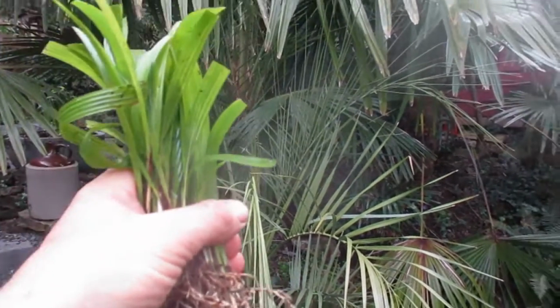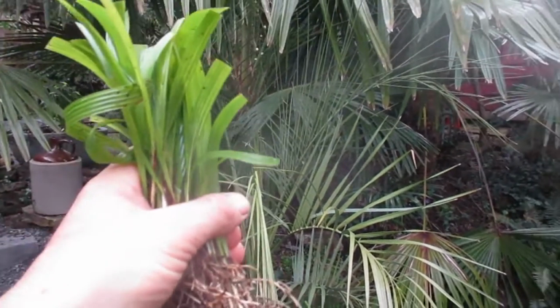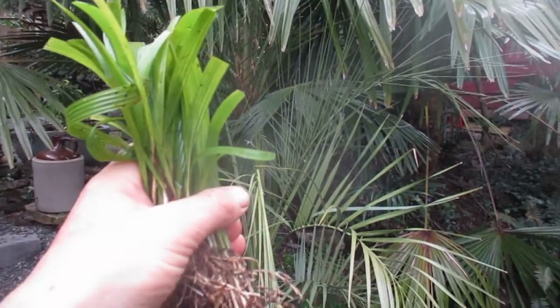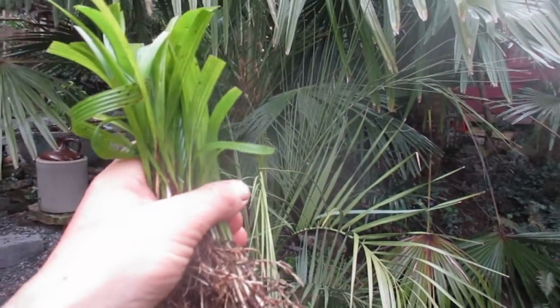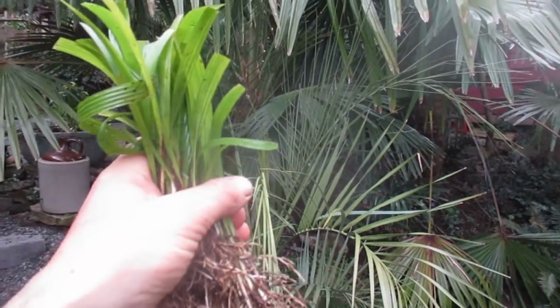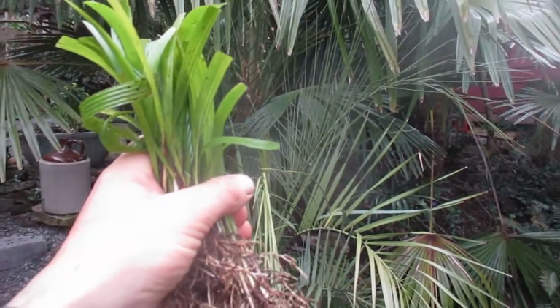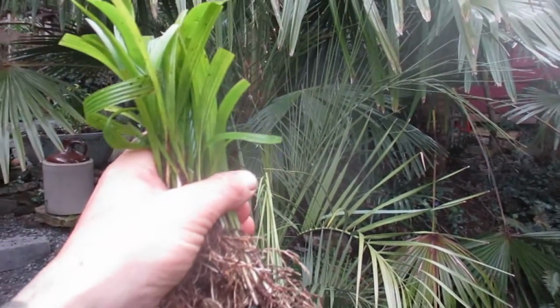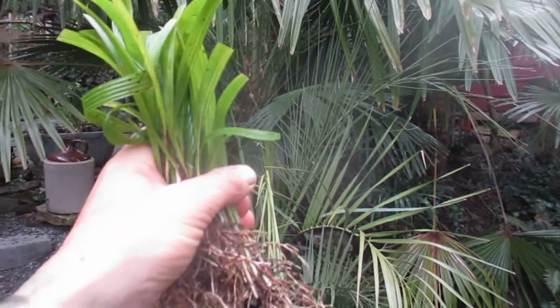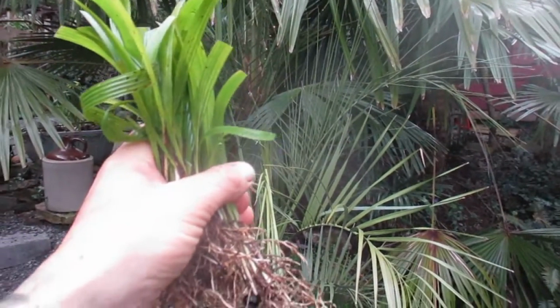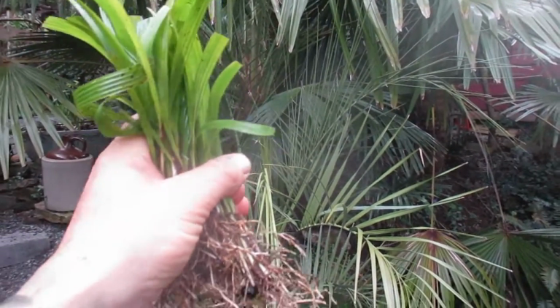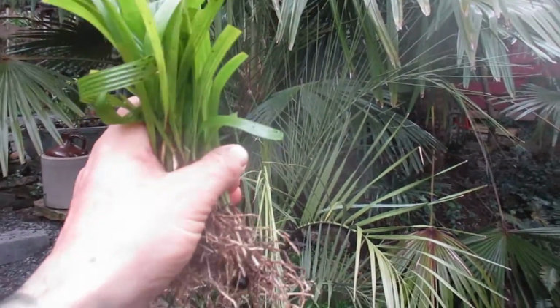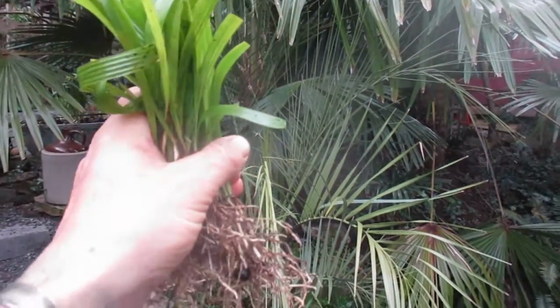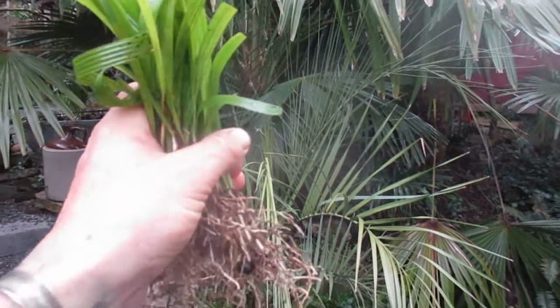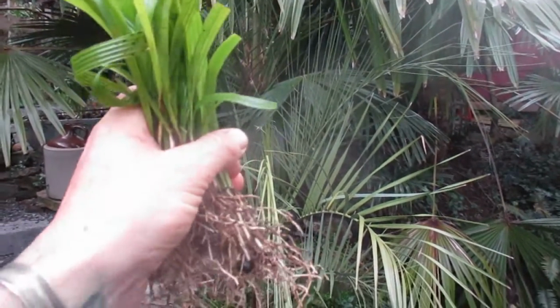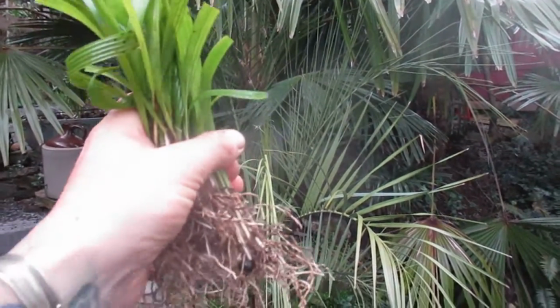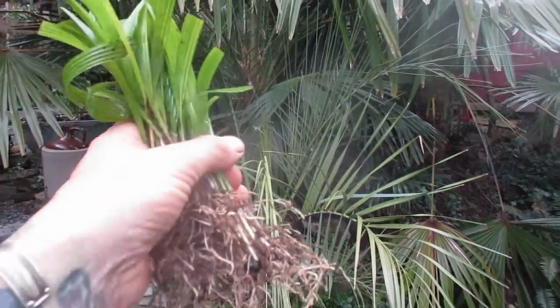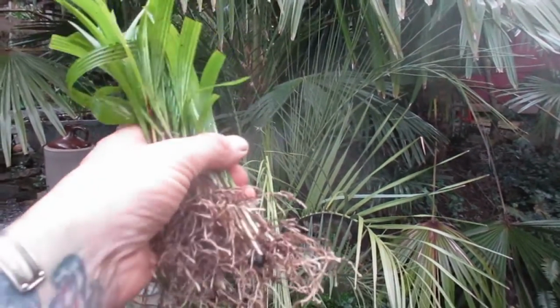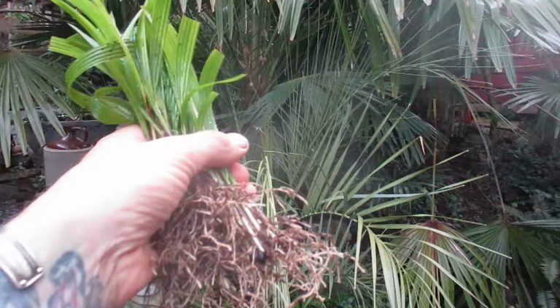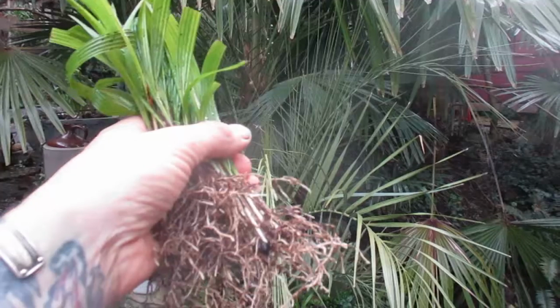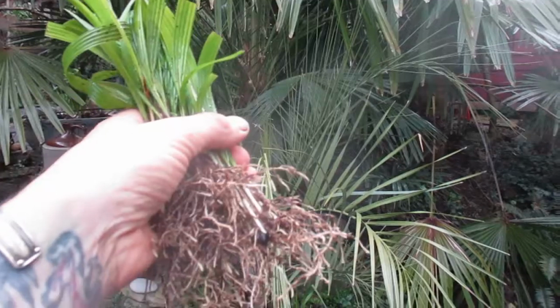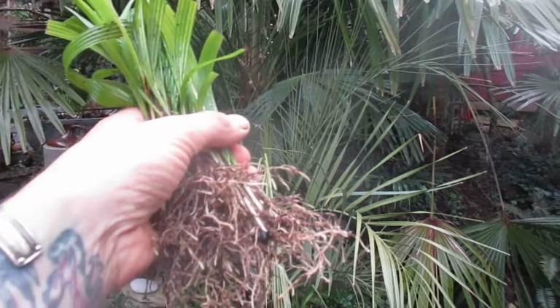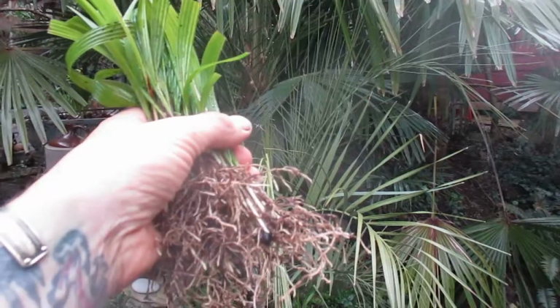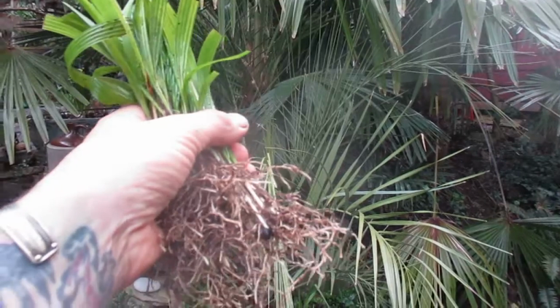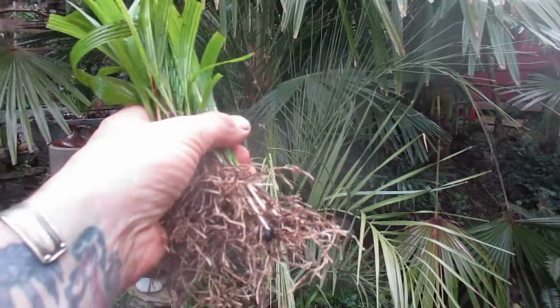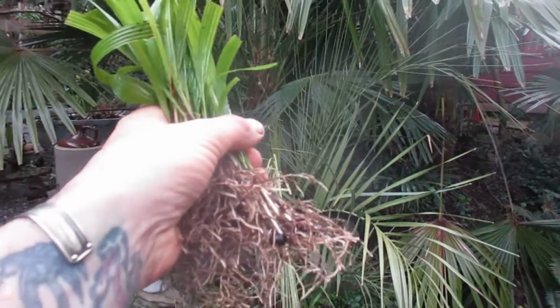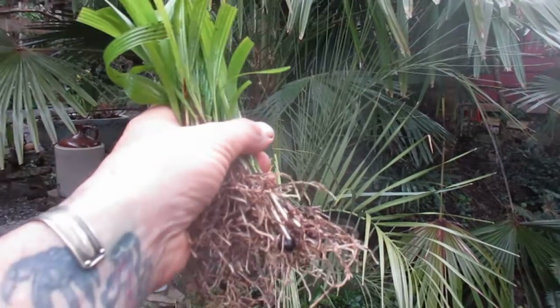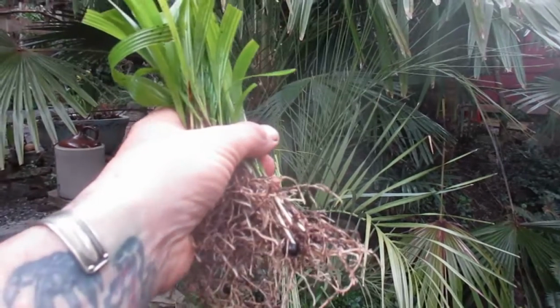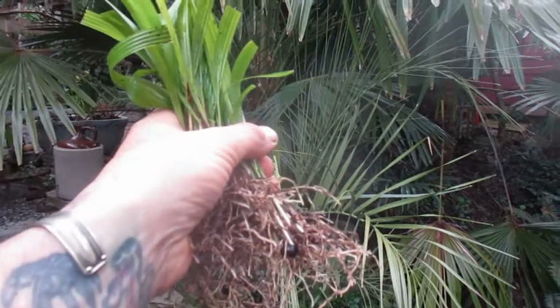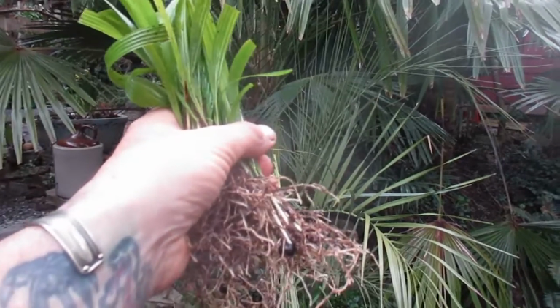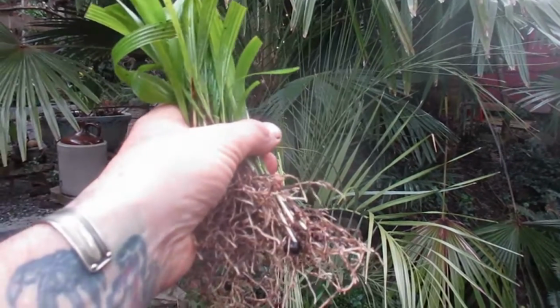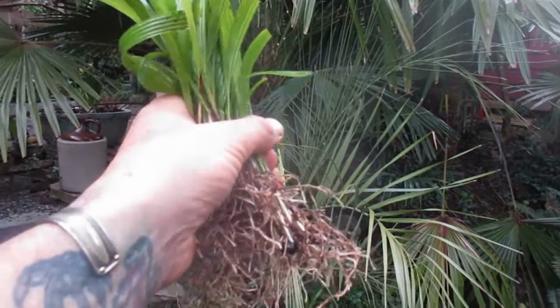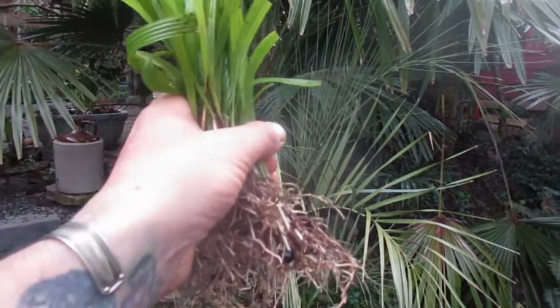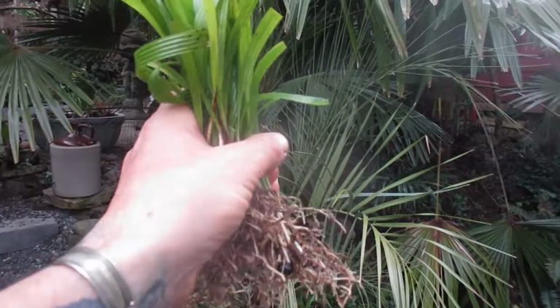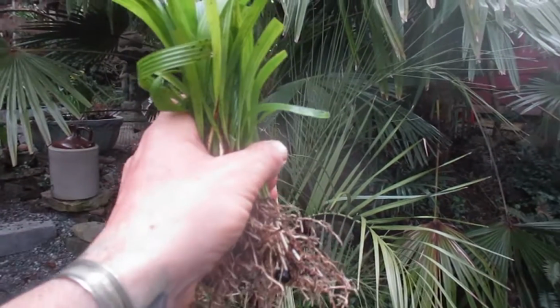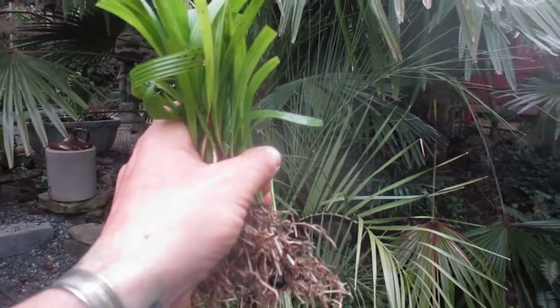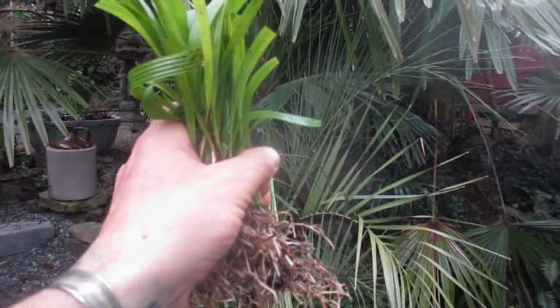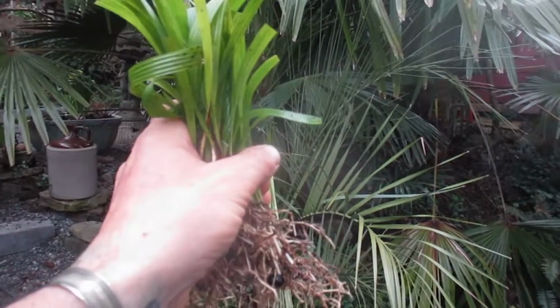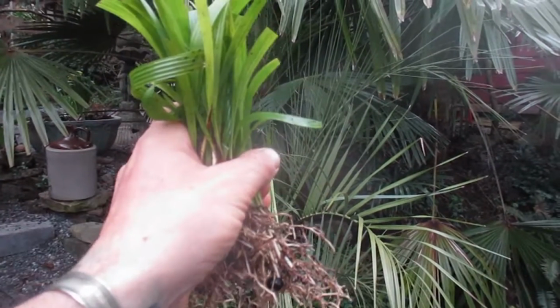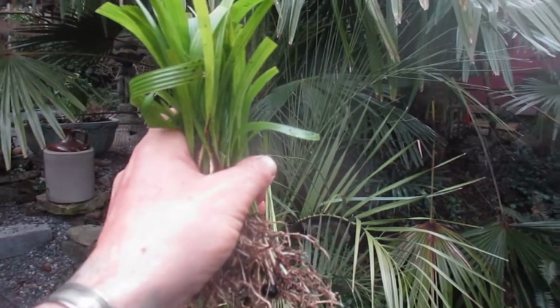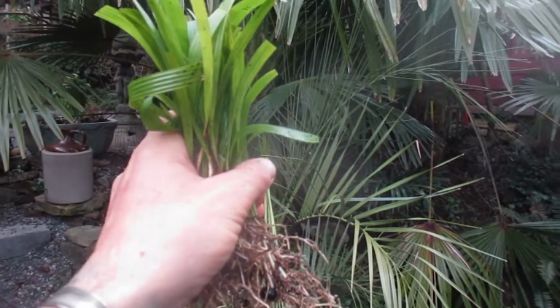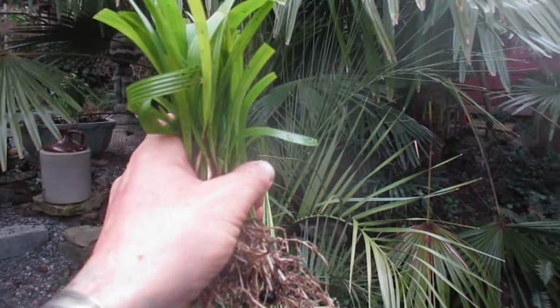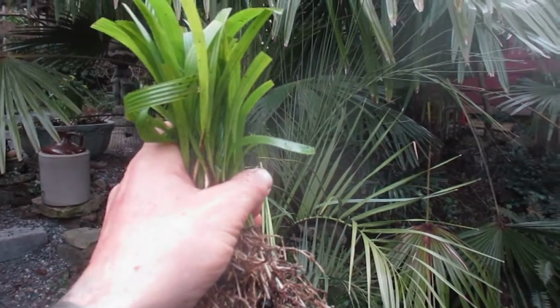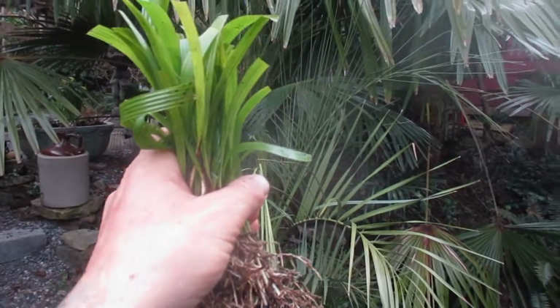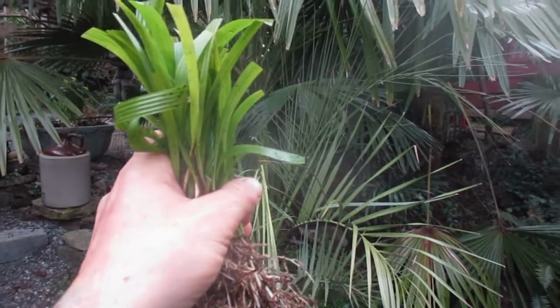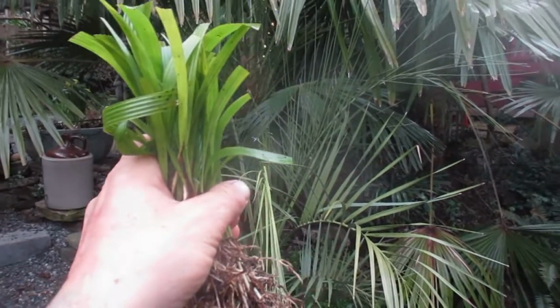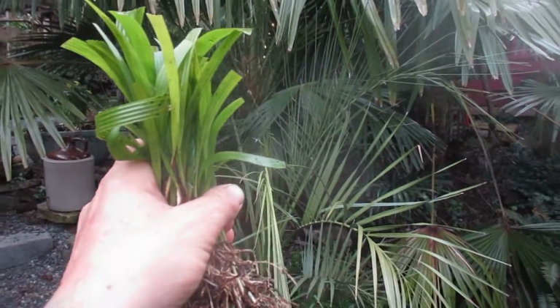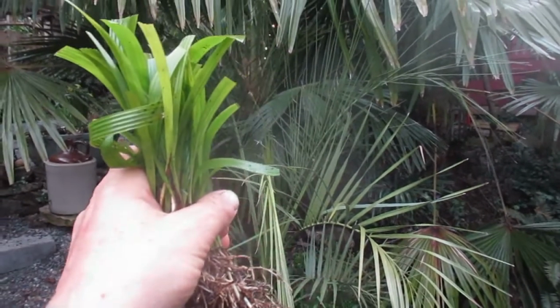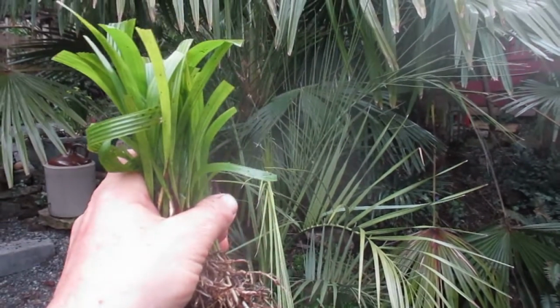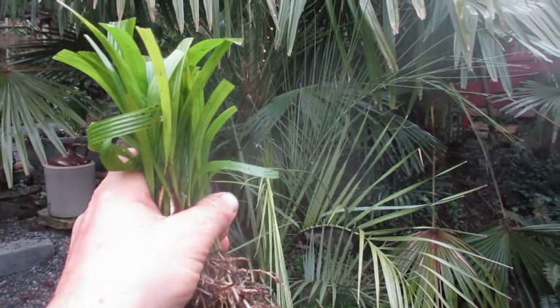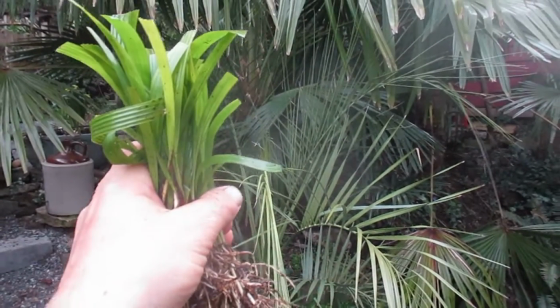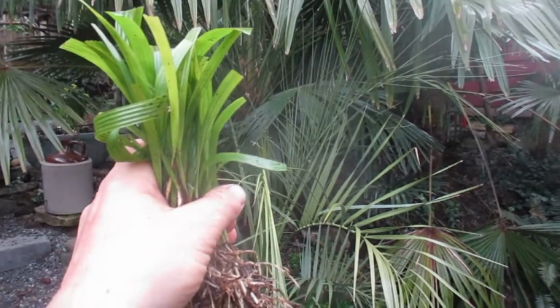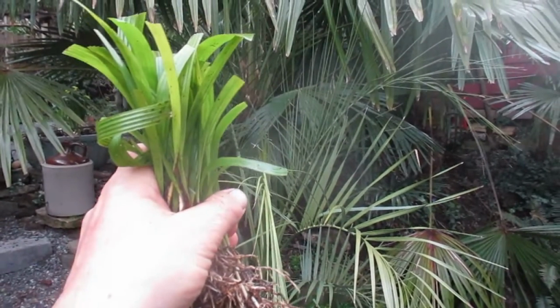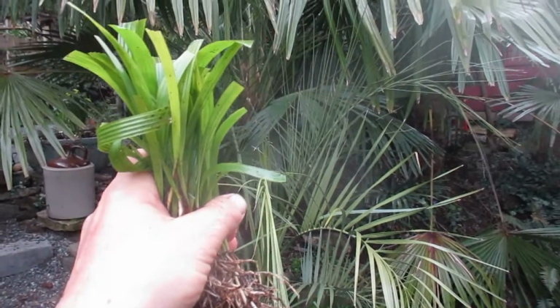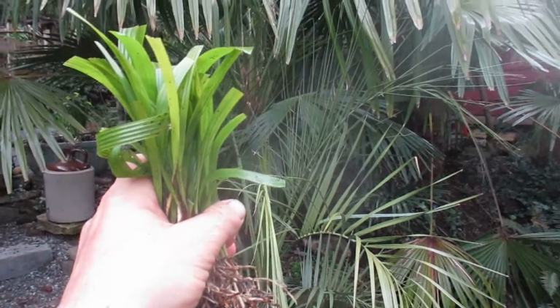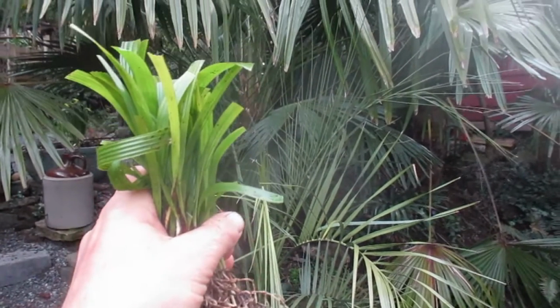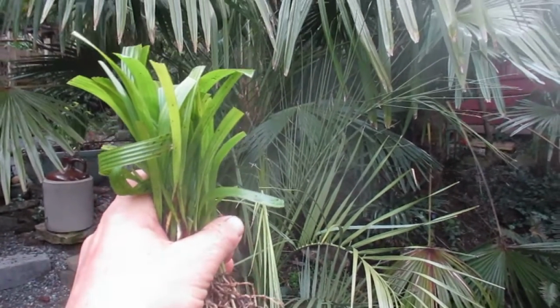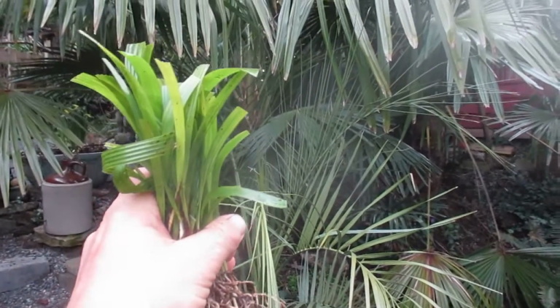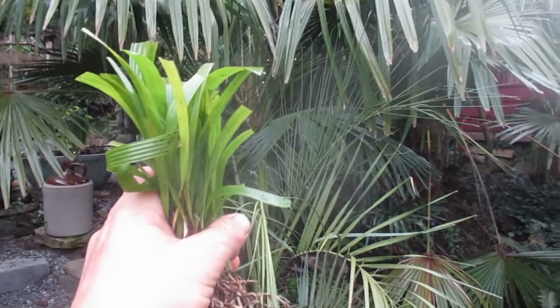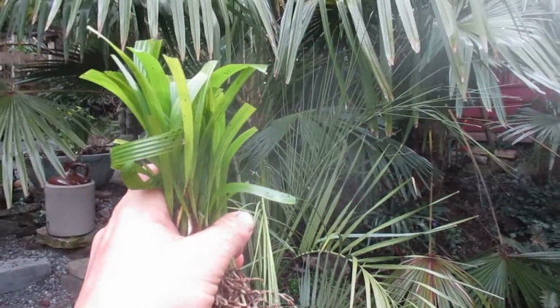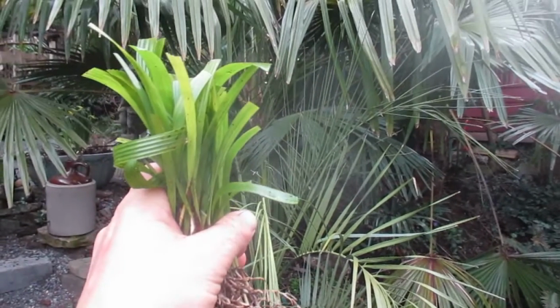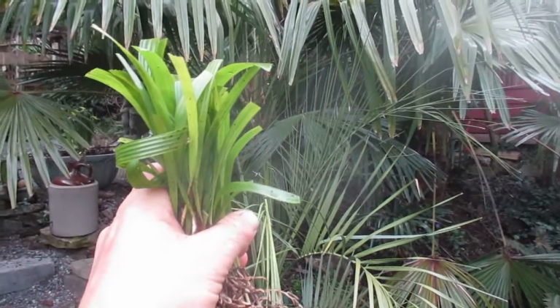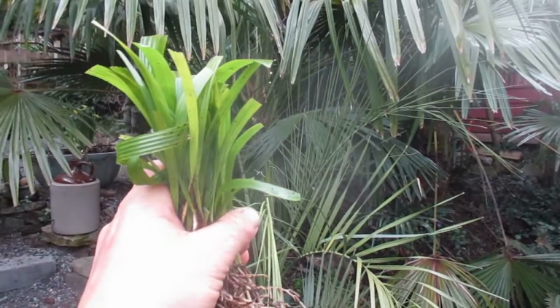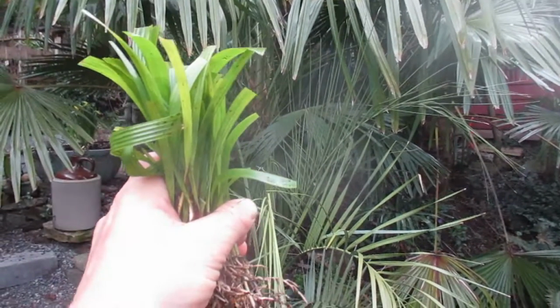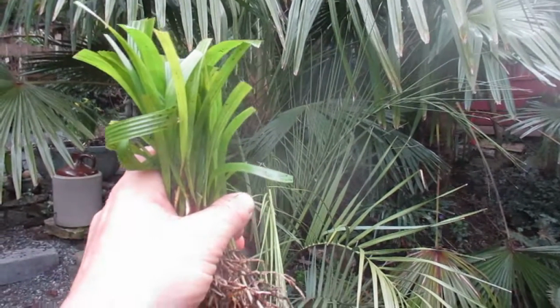All right, thanks for watching. That's trachycarpus fortunei, locally grown here on the Gulf Islands, and locally harvested seed. Cheers.